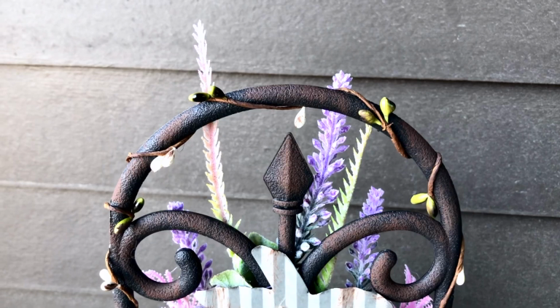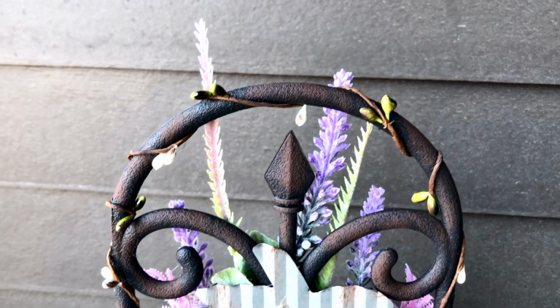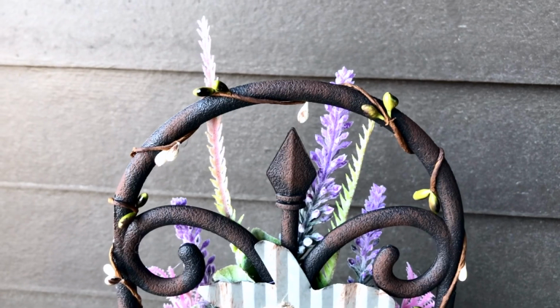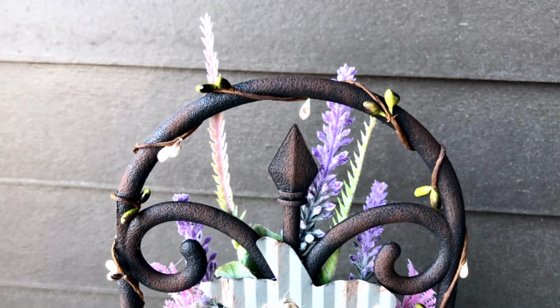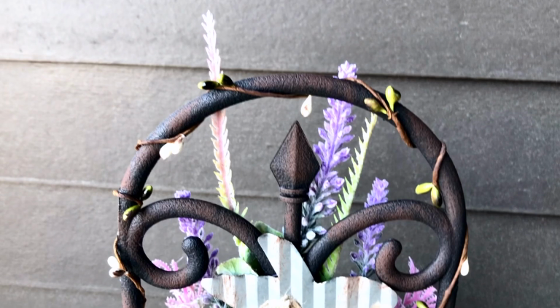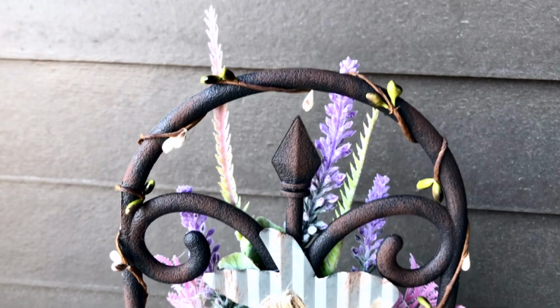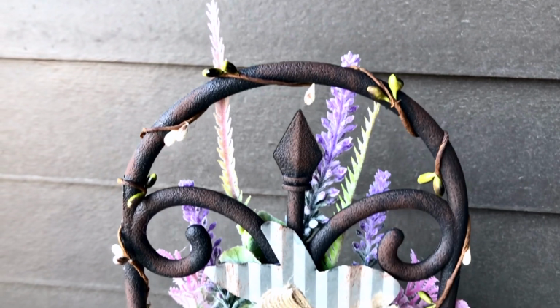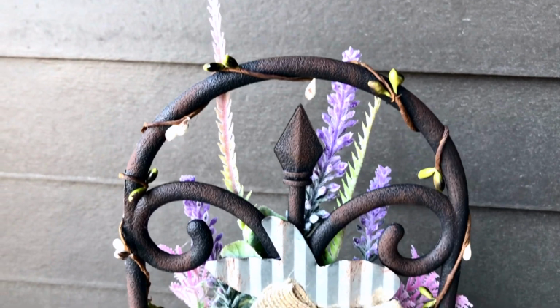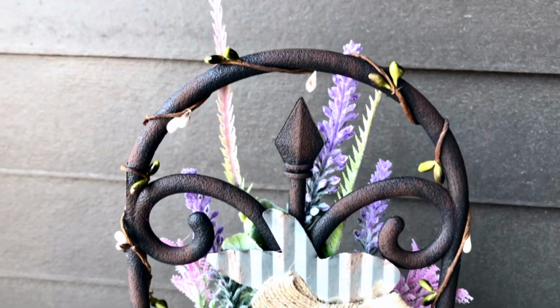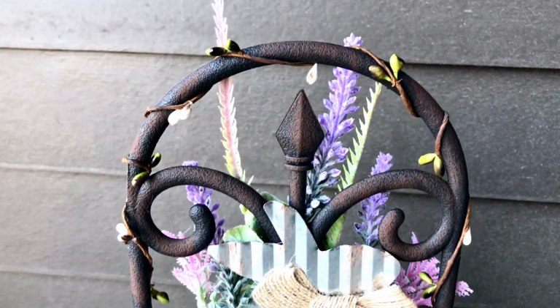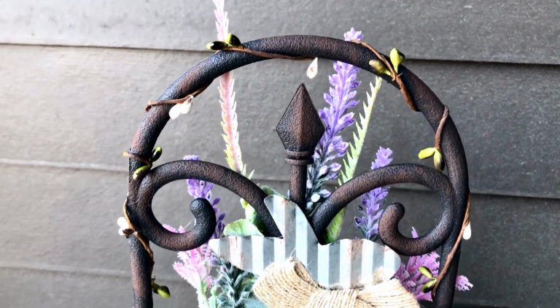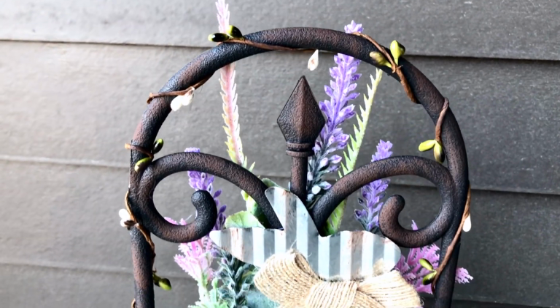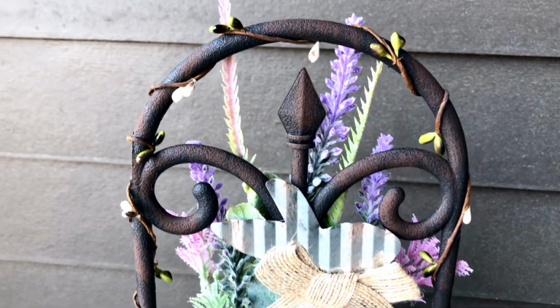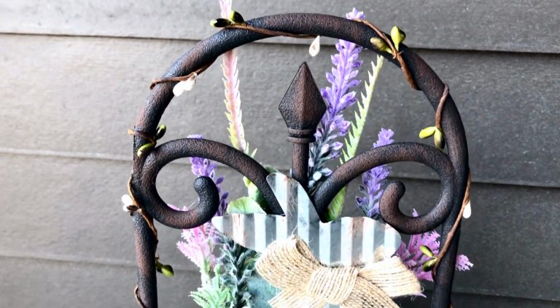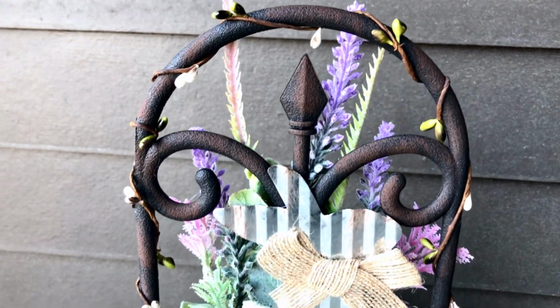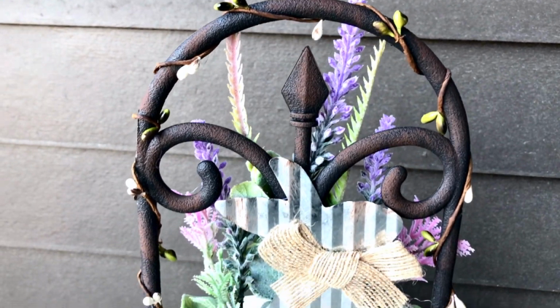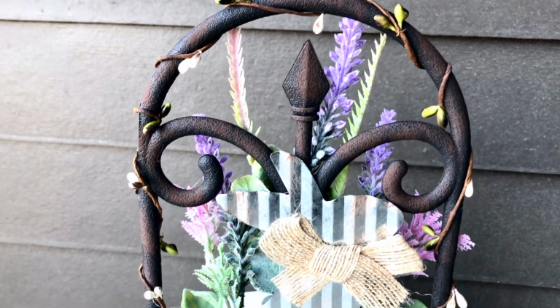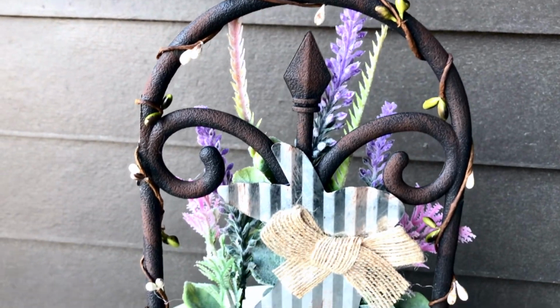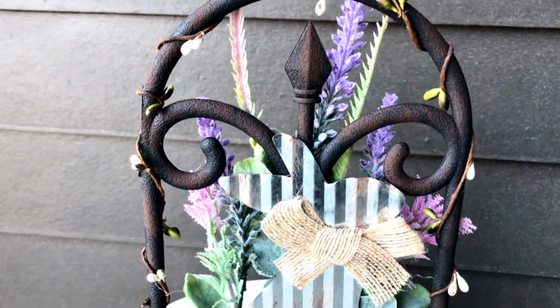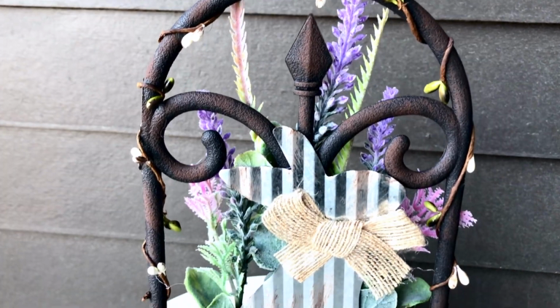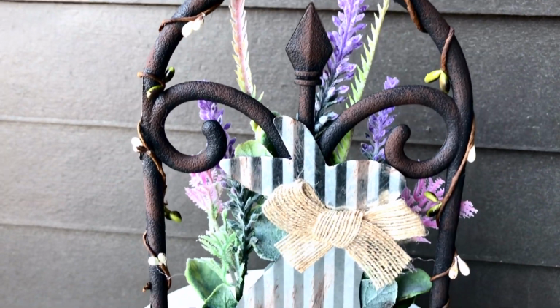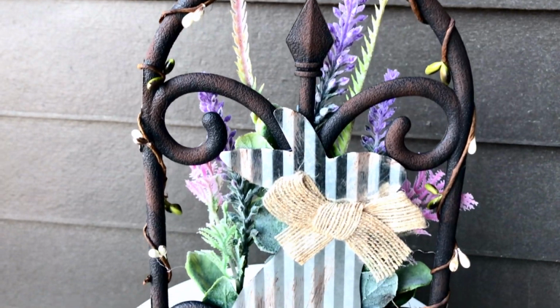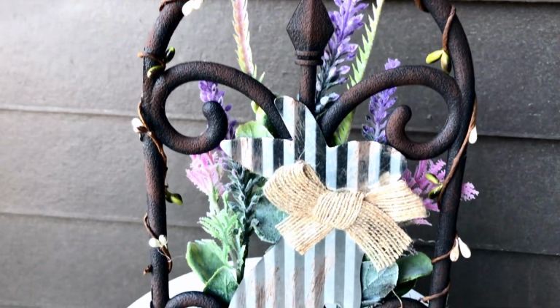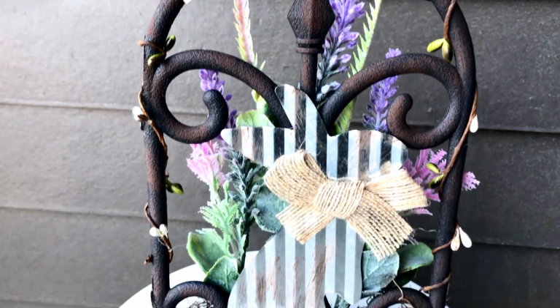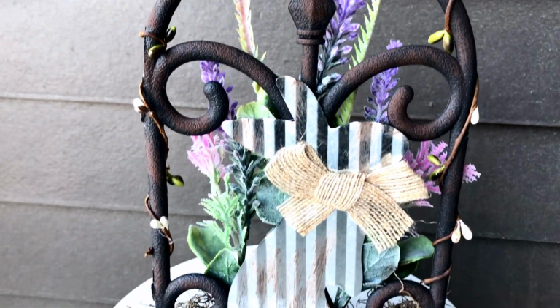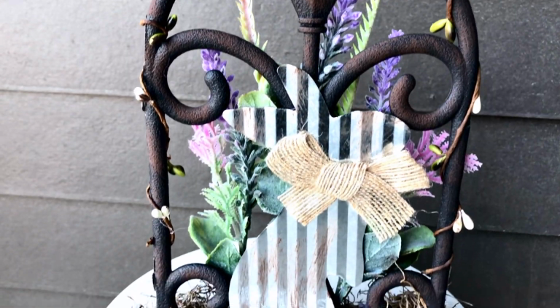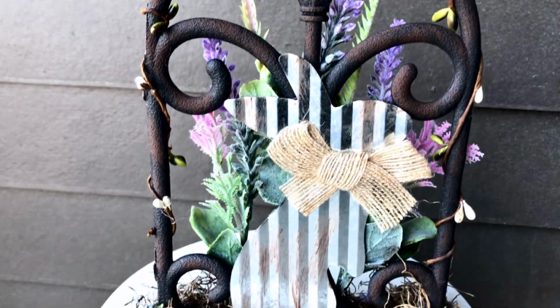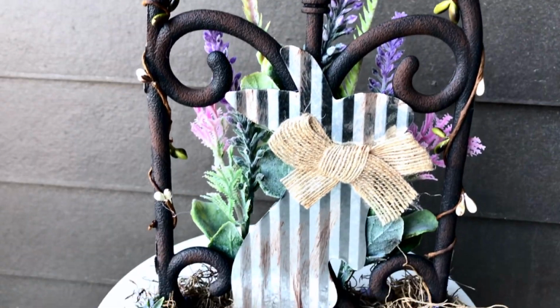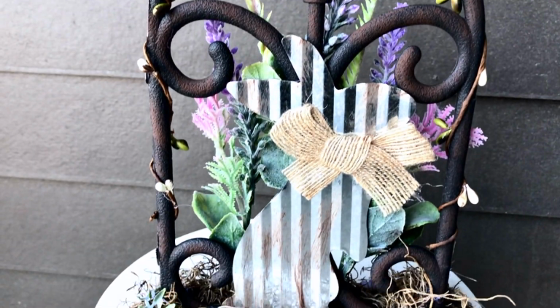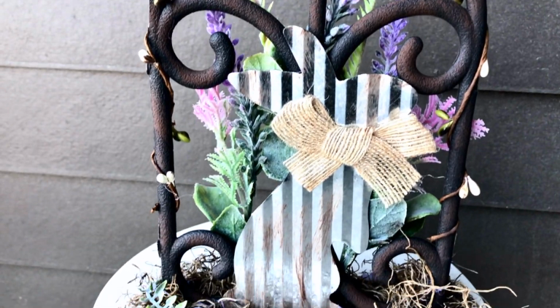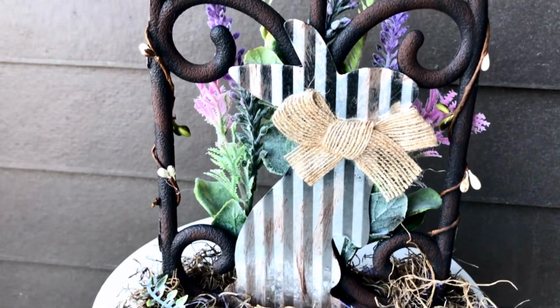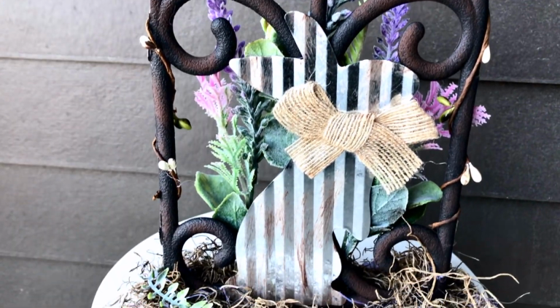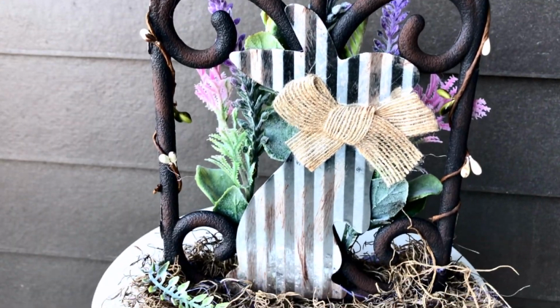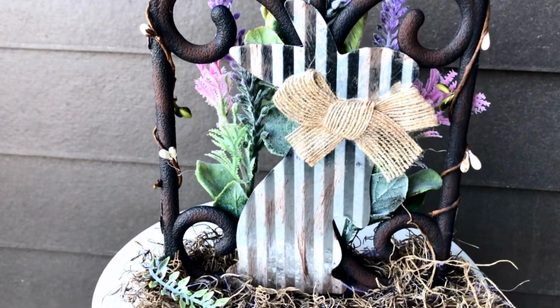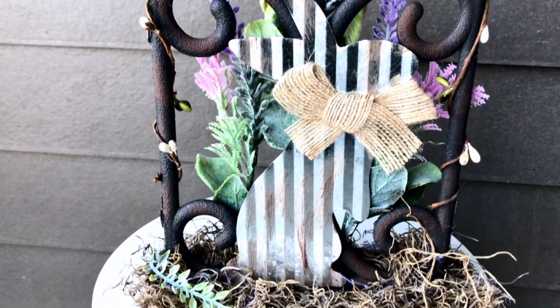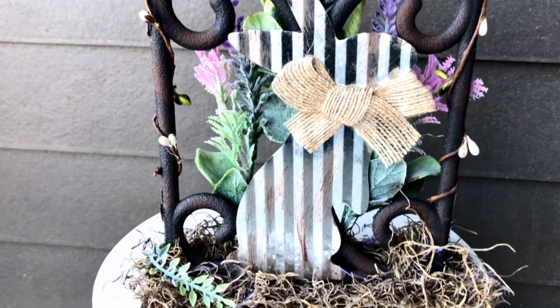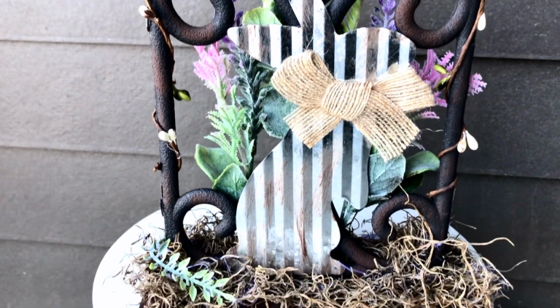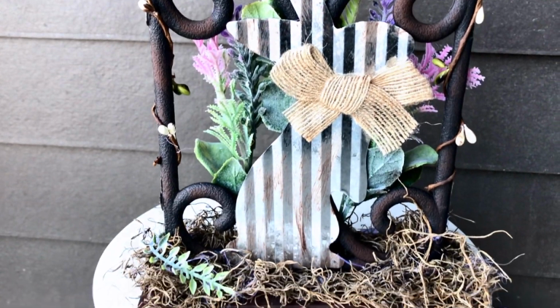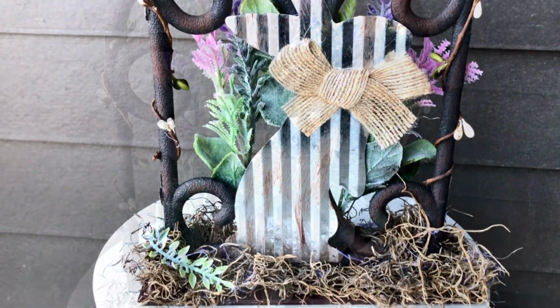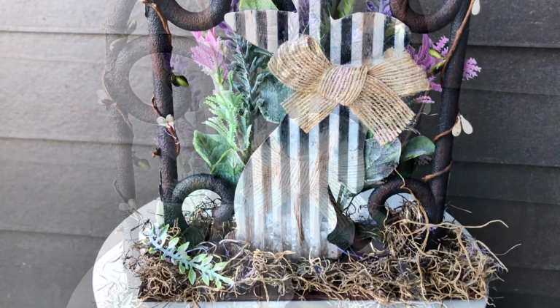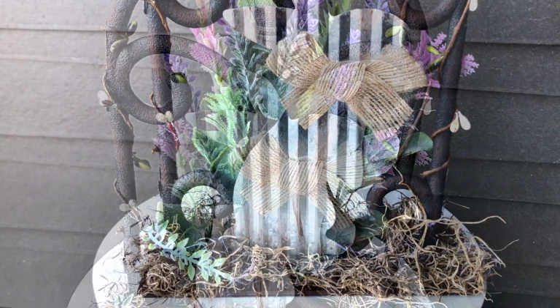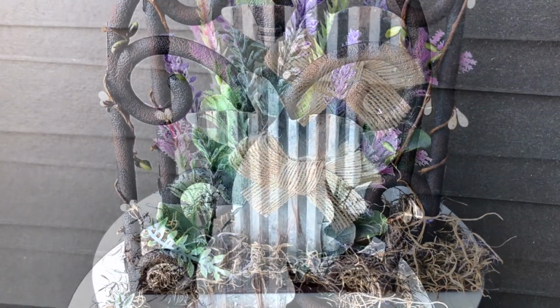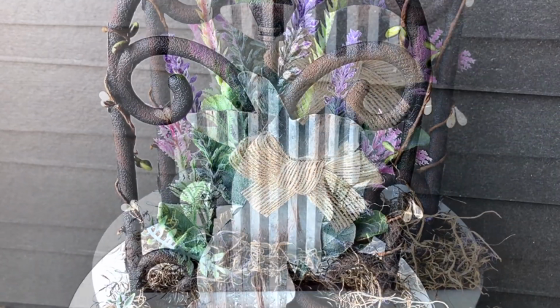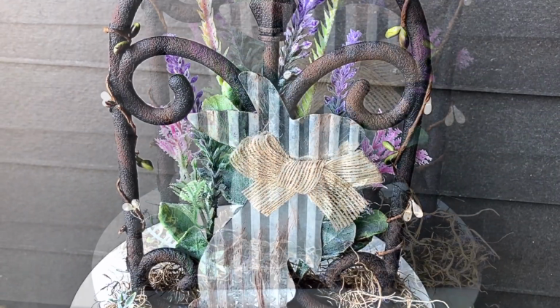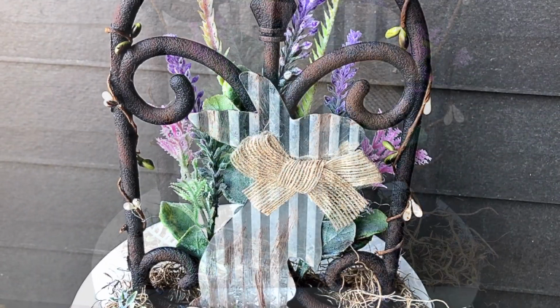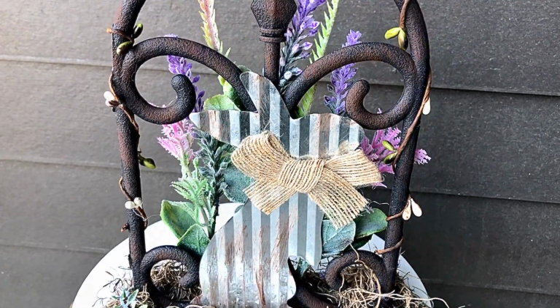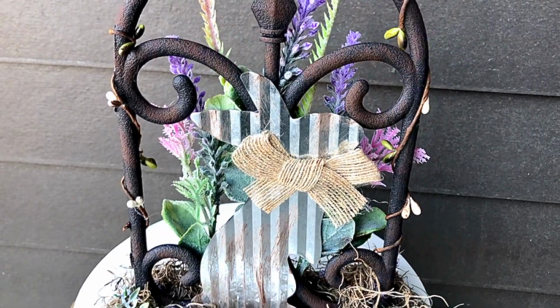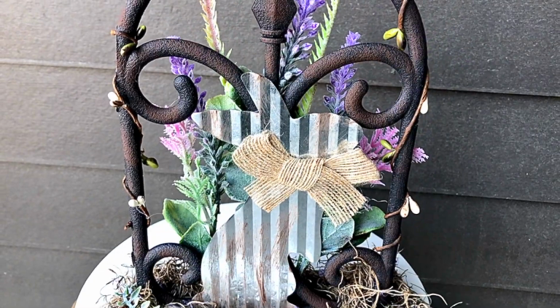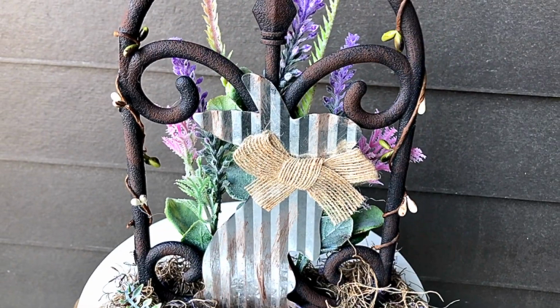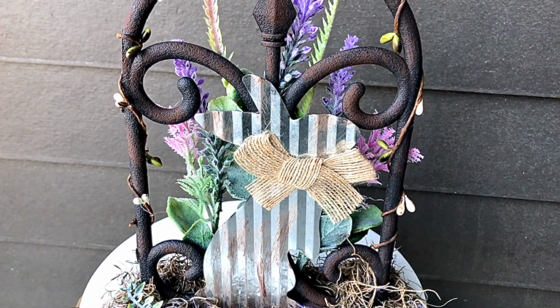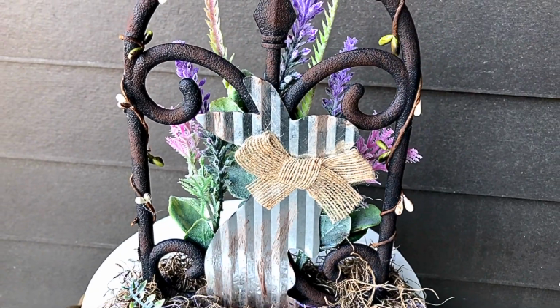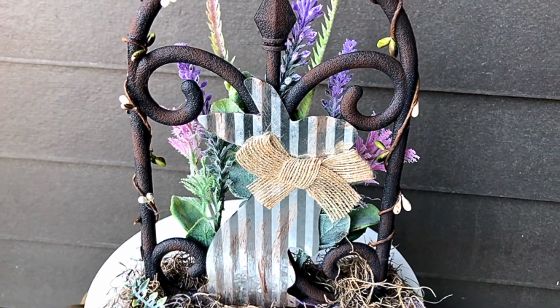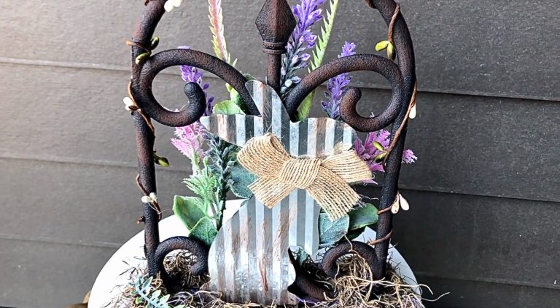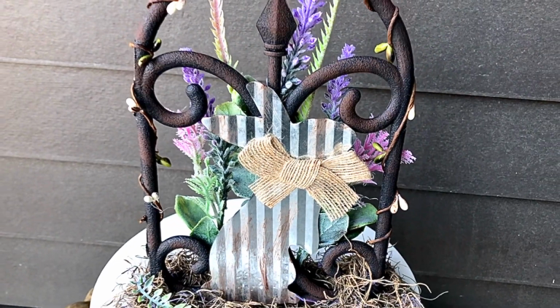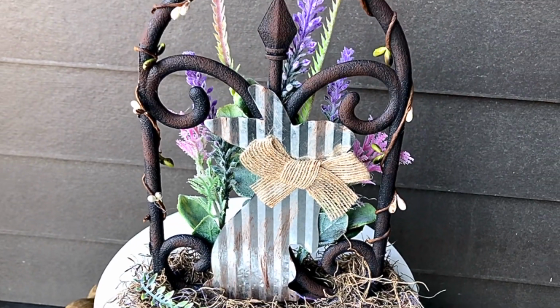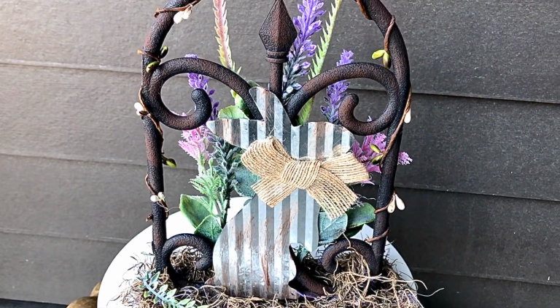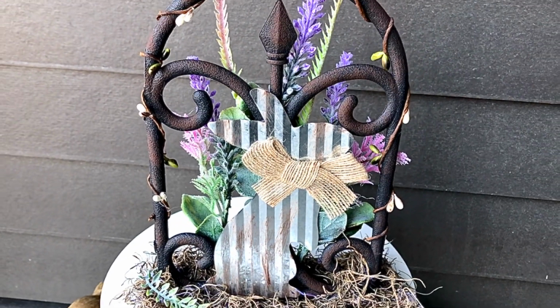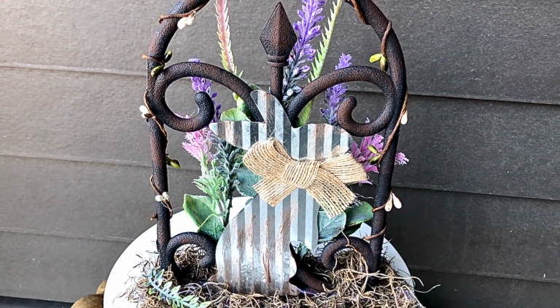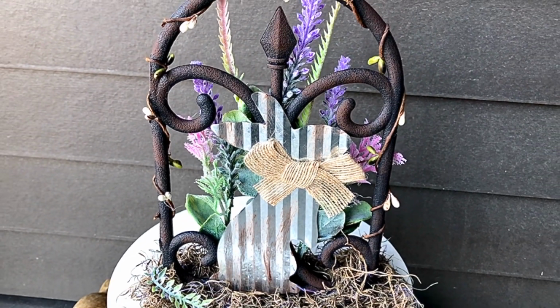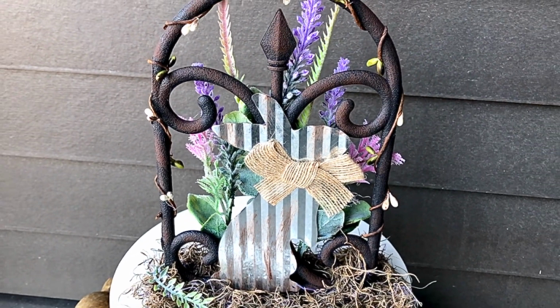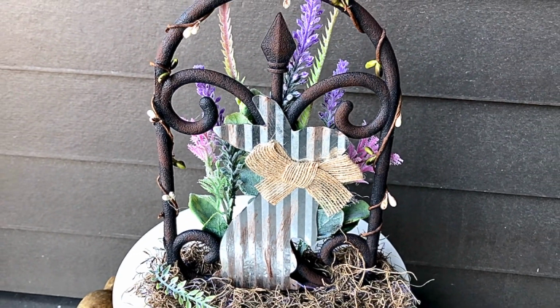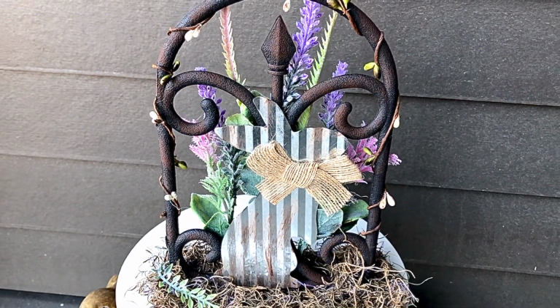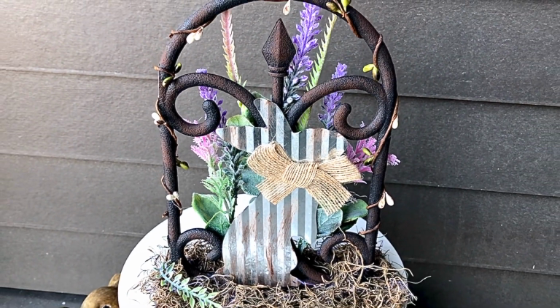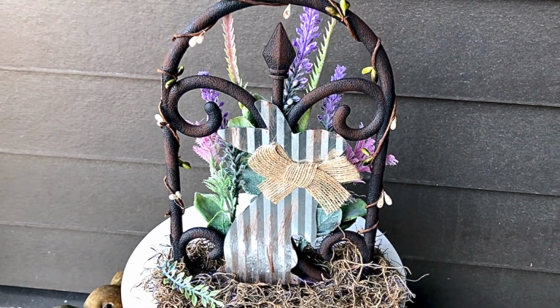And those are all the steps you need to recreate your own garden gate bunny. Let me know in the comments down below if you plan to use this outside or inside.